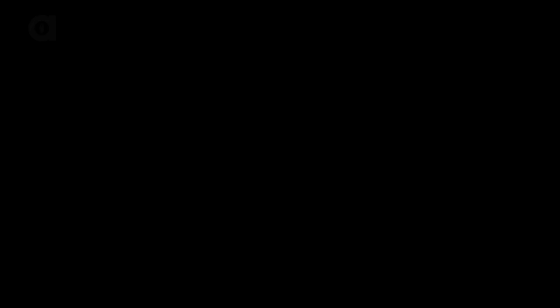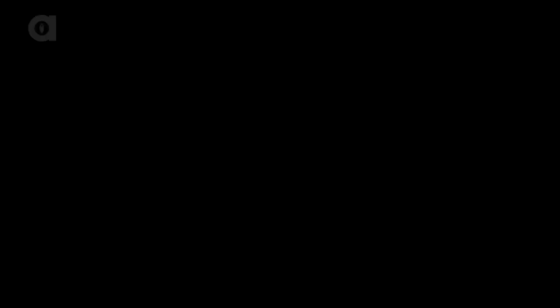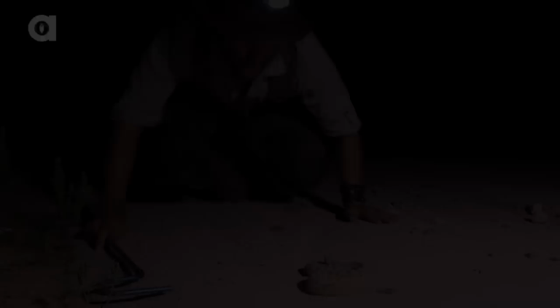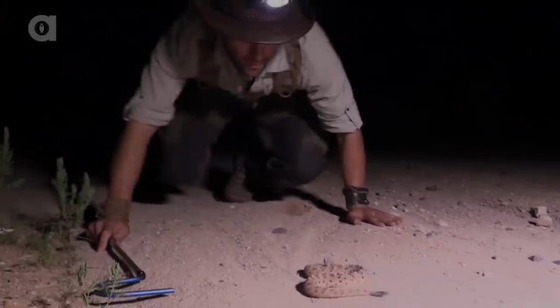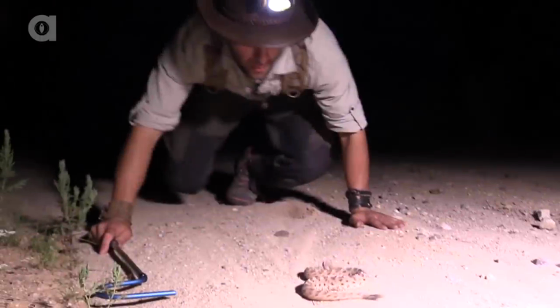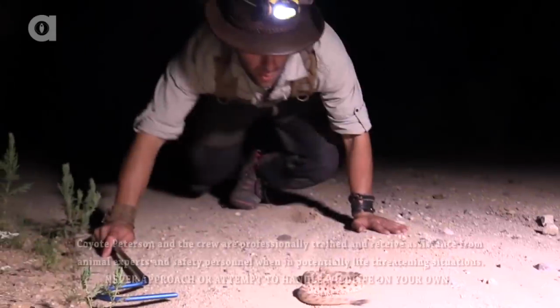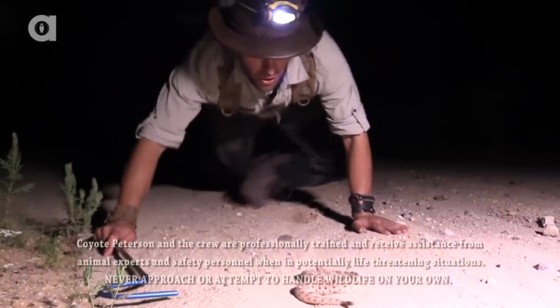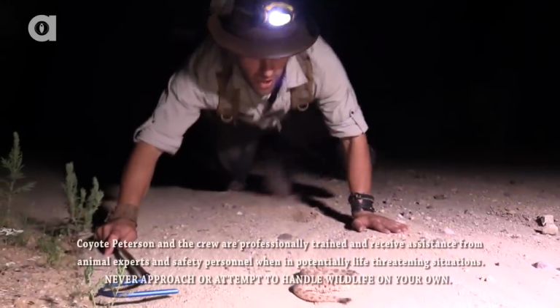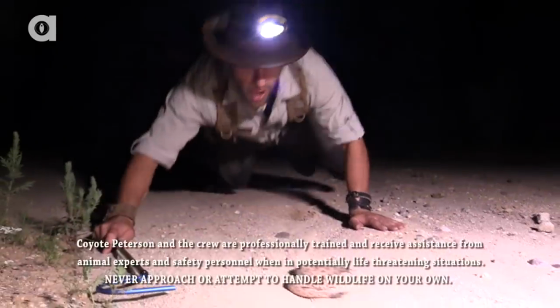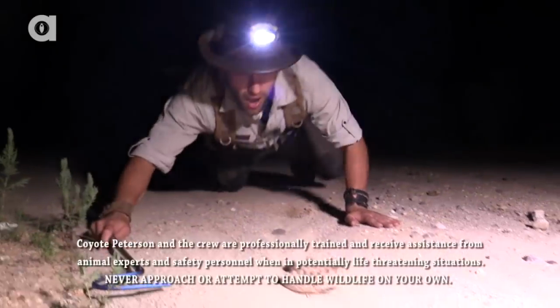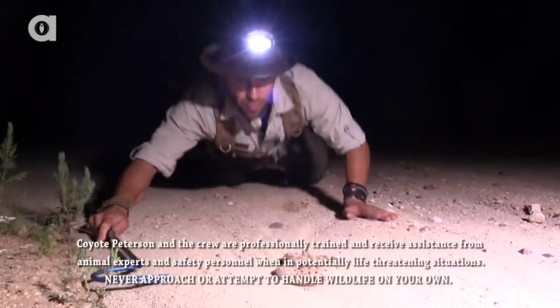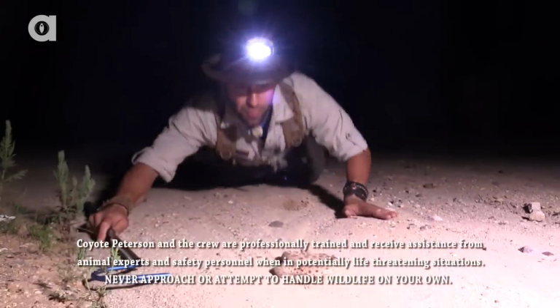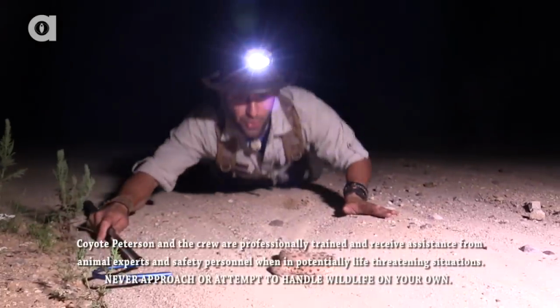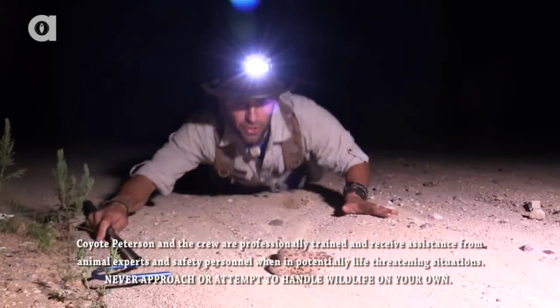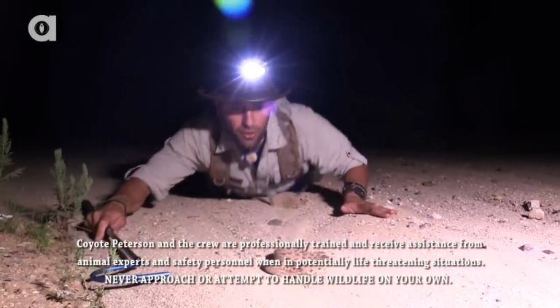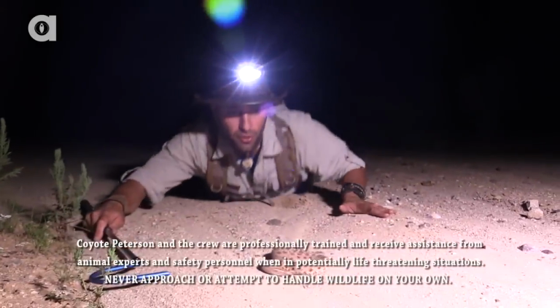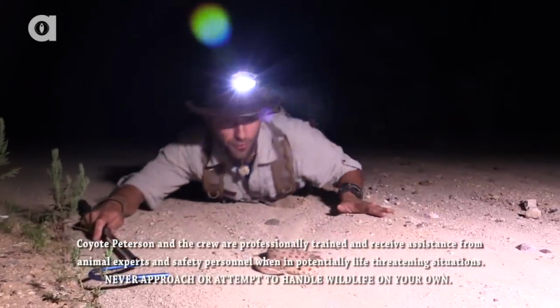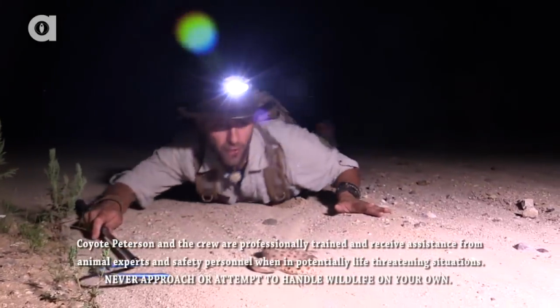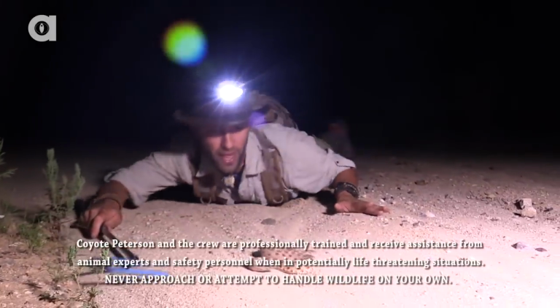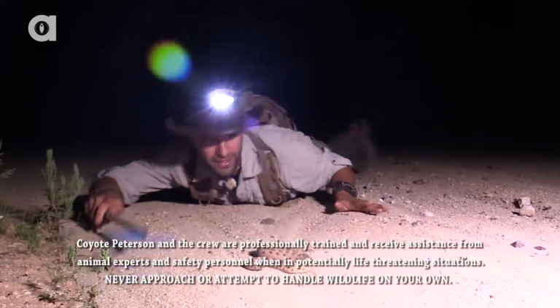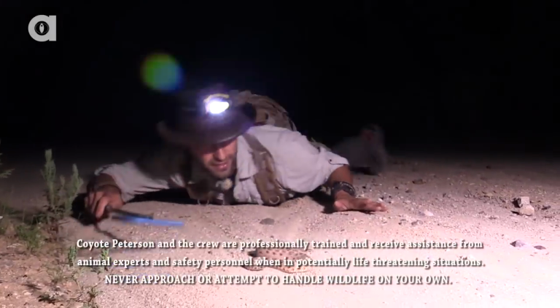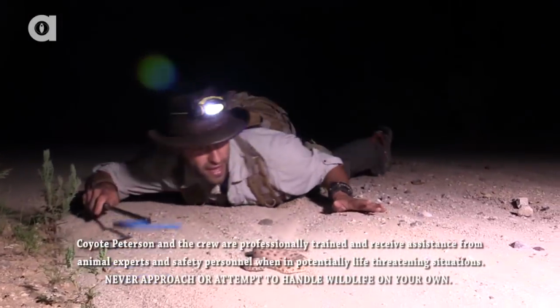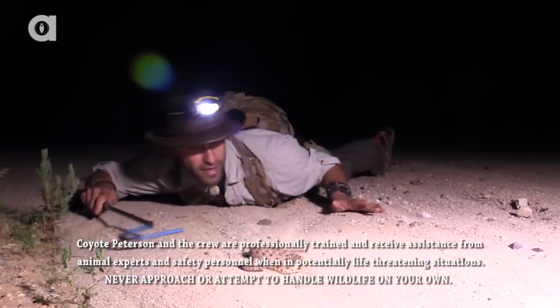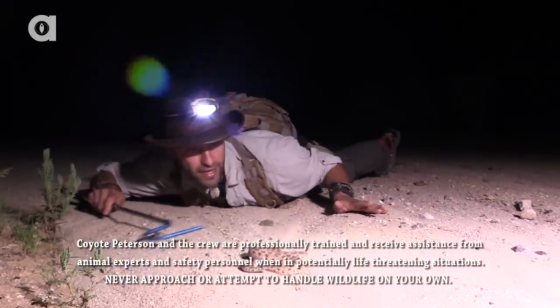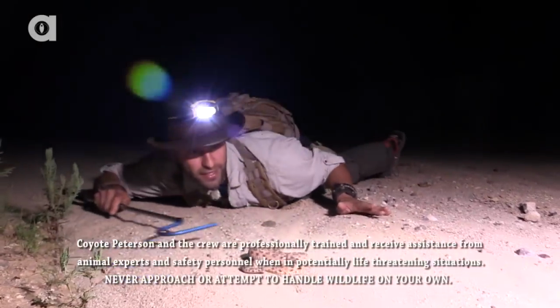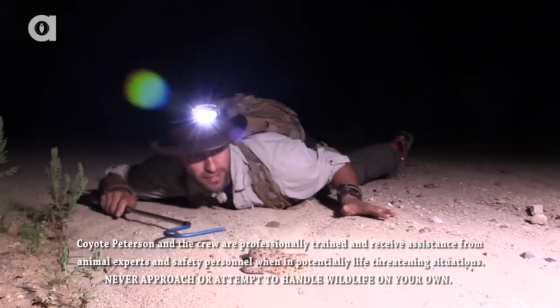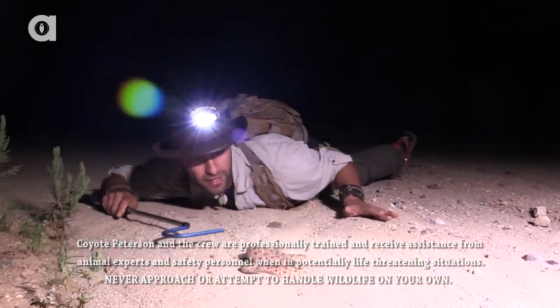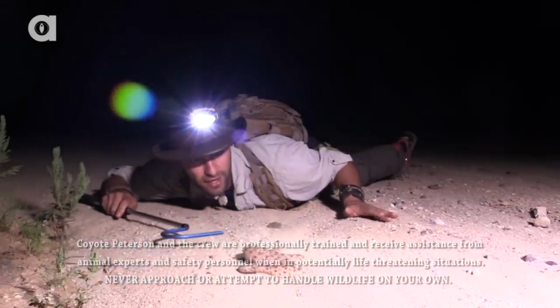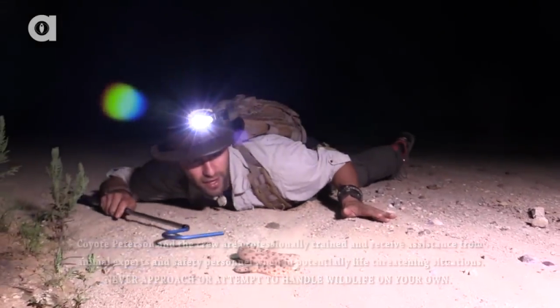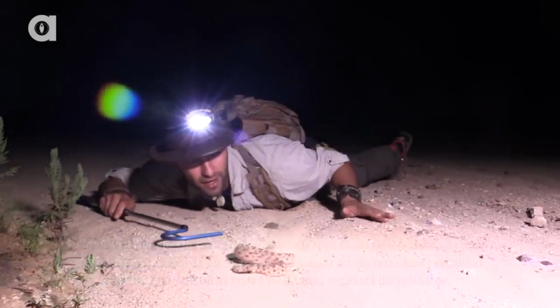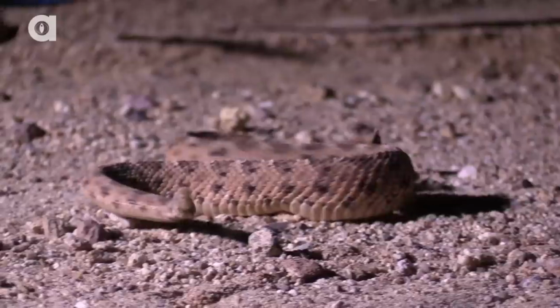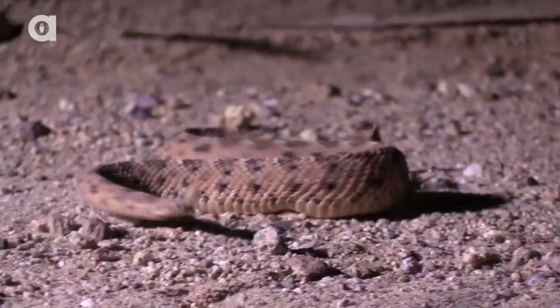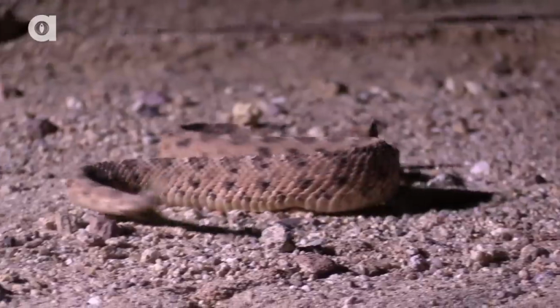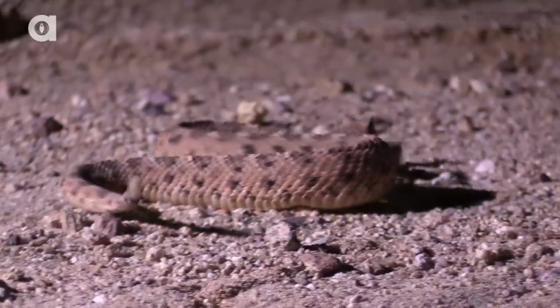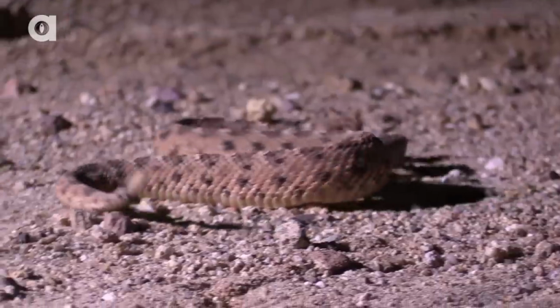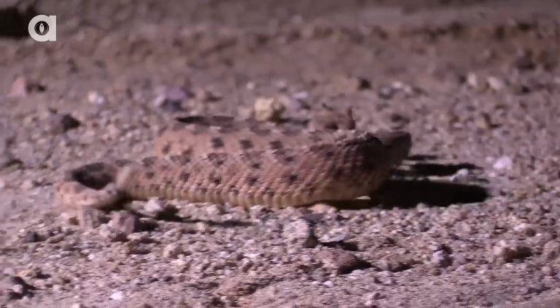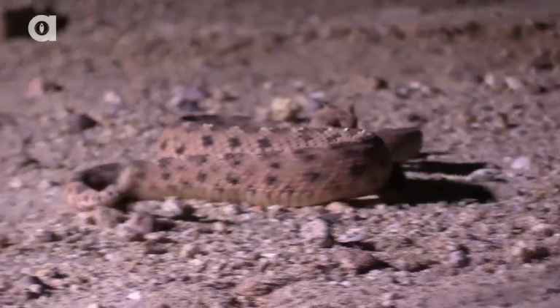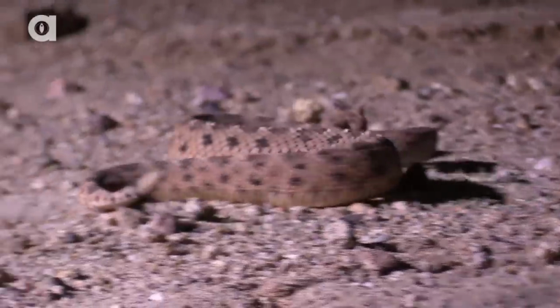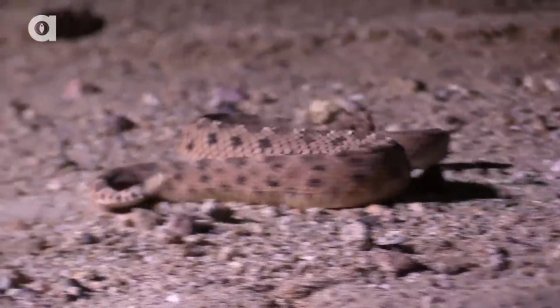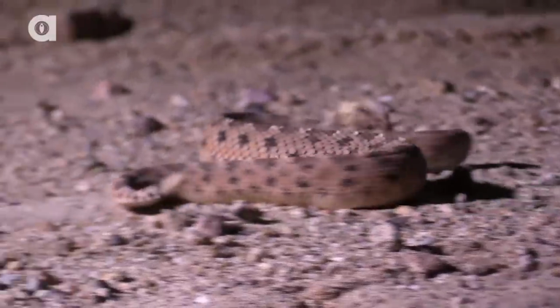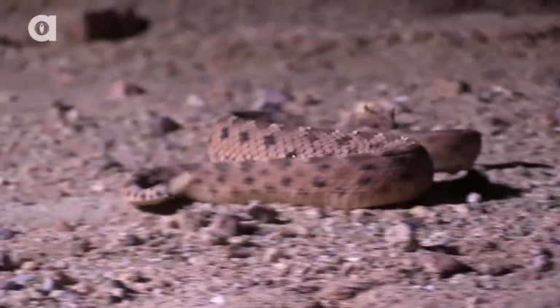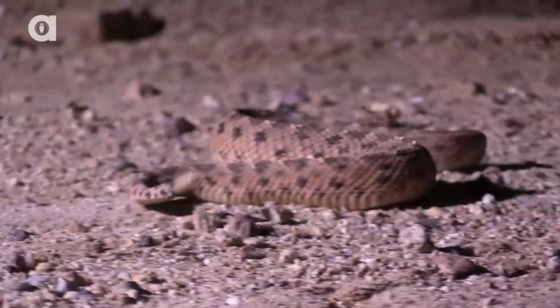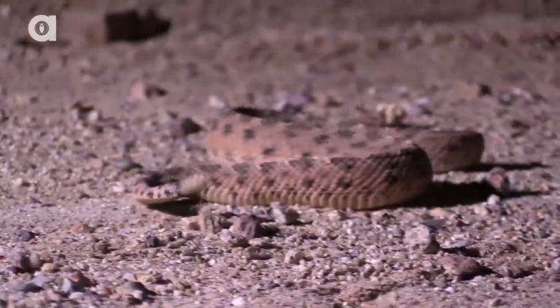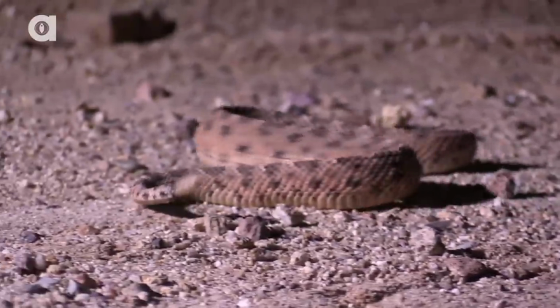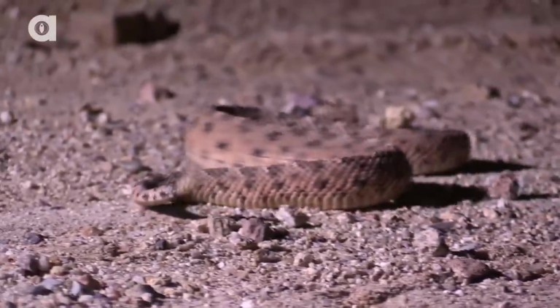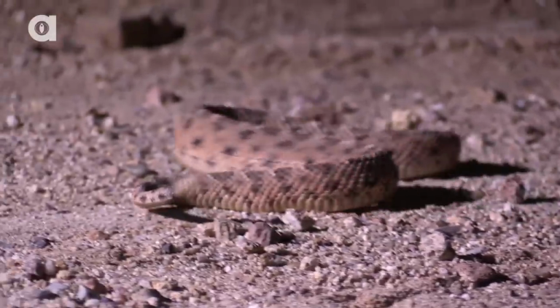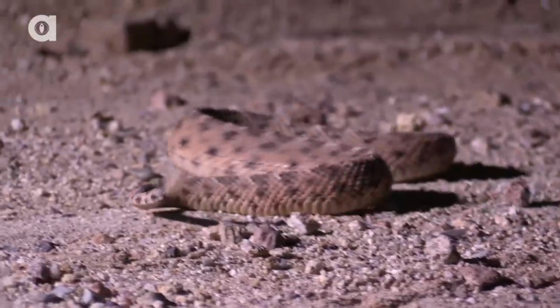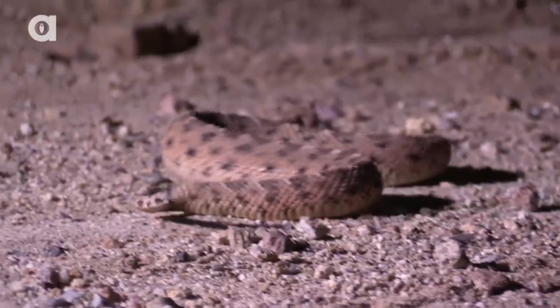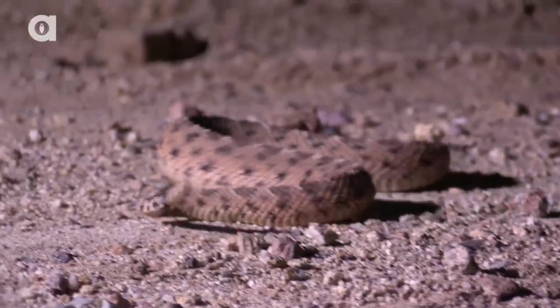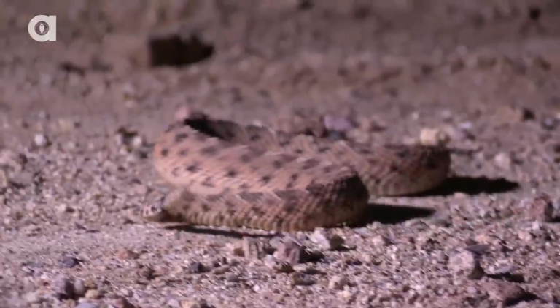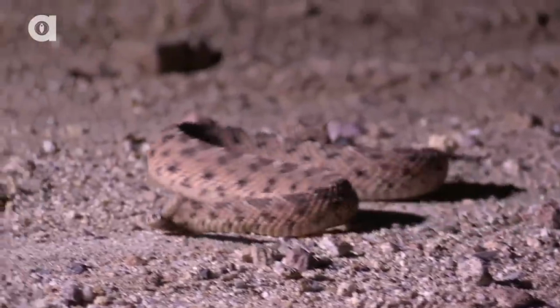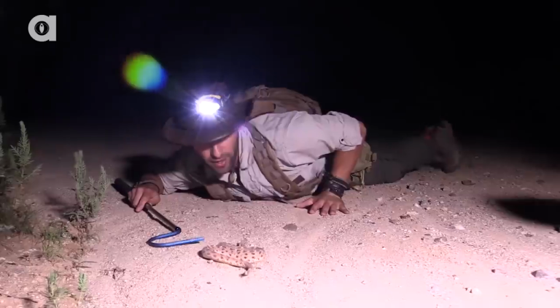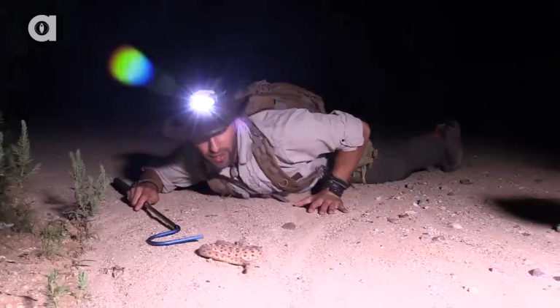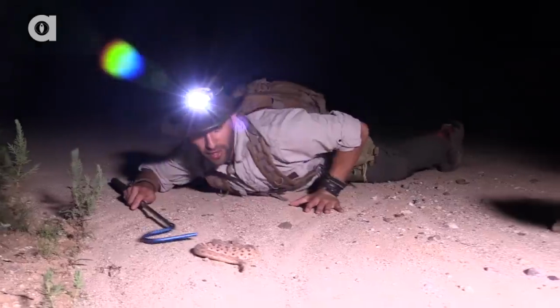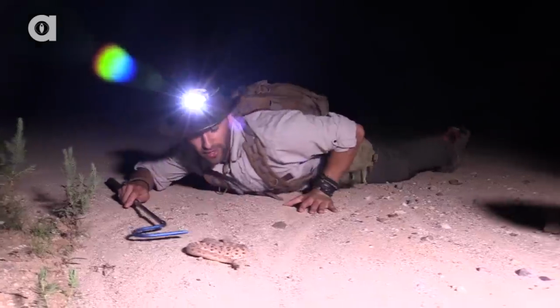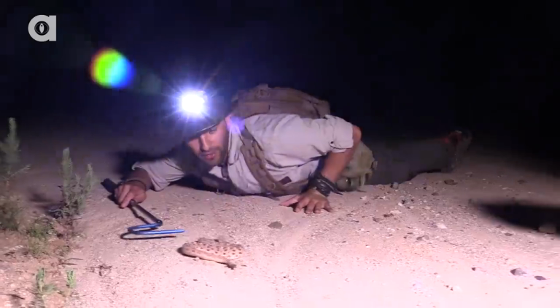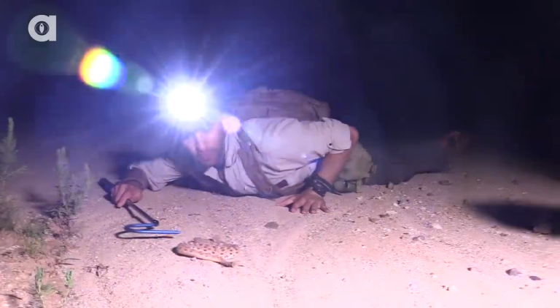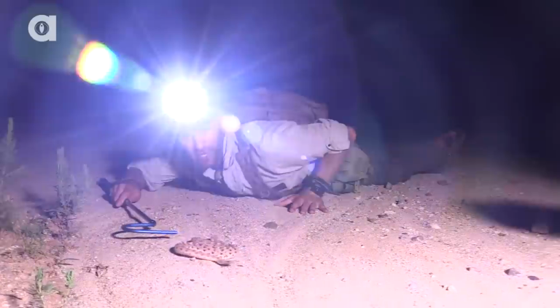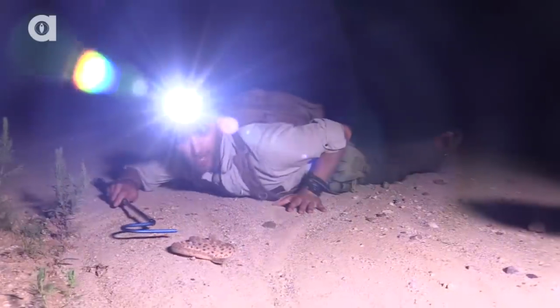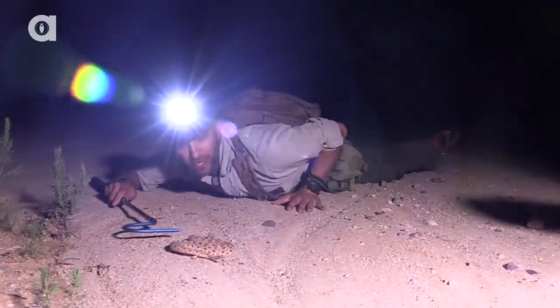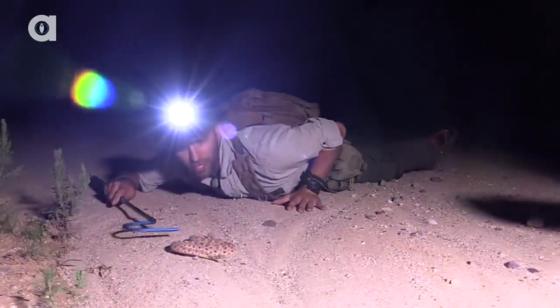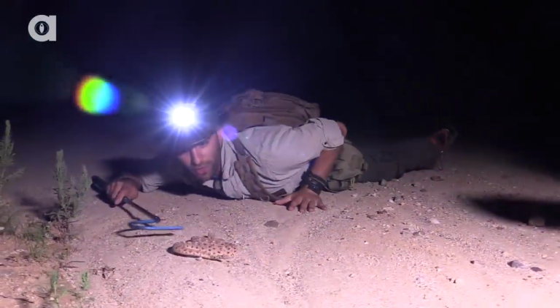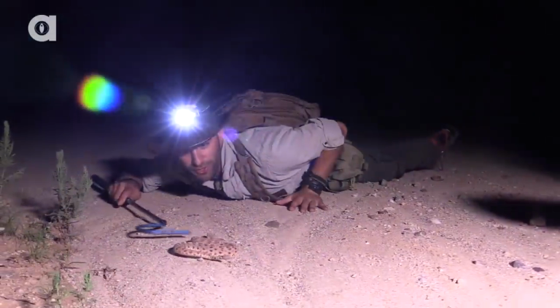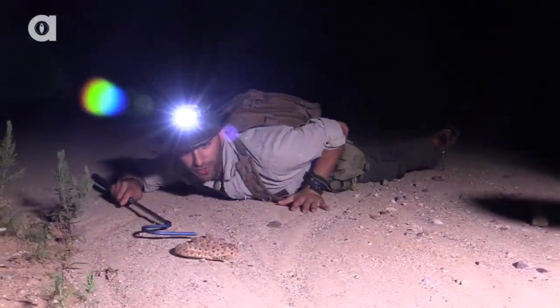Look how beautiful that snake is! Holy moly! Okay, don't get any closer.